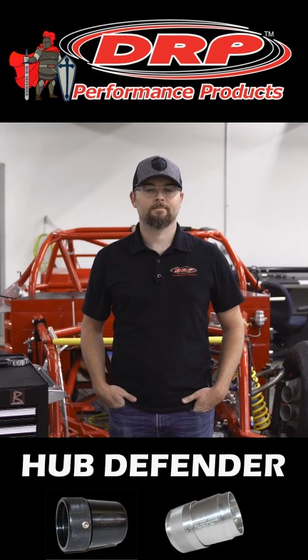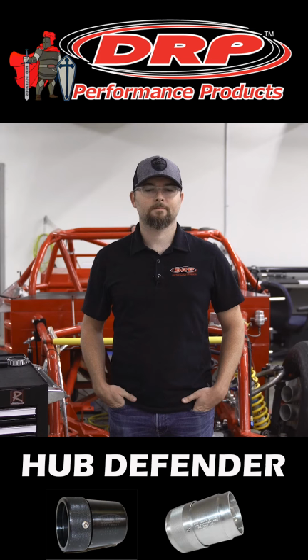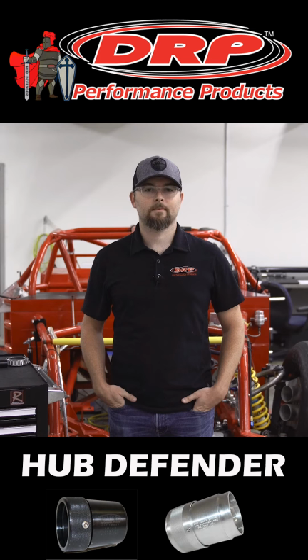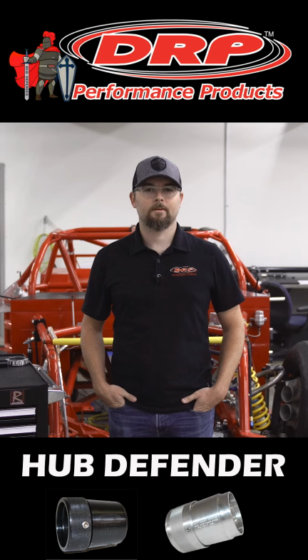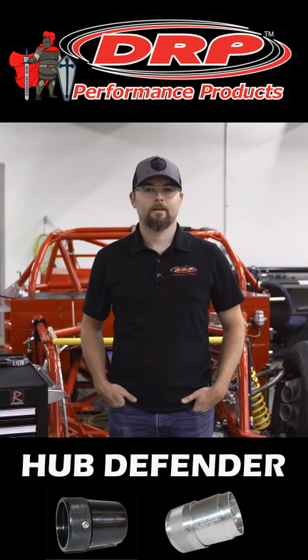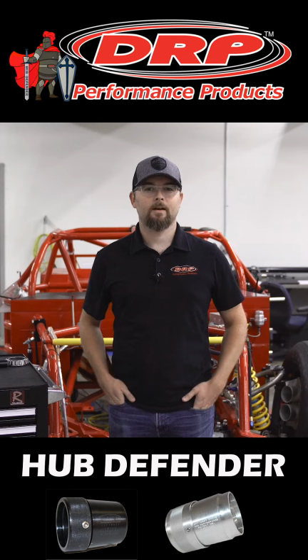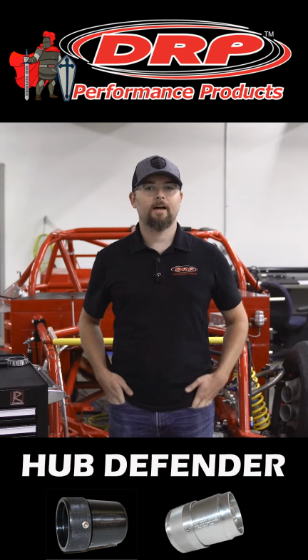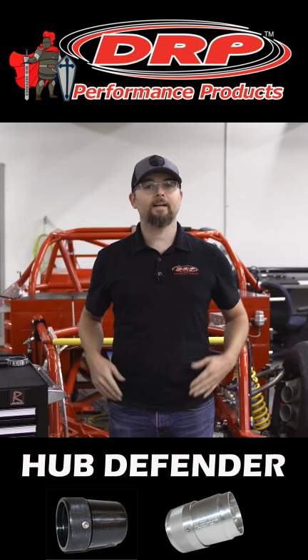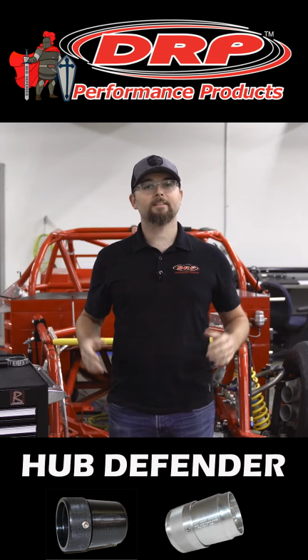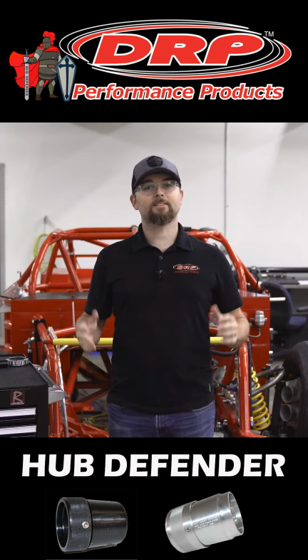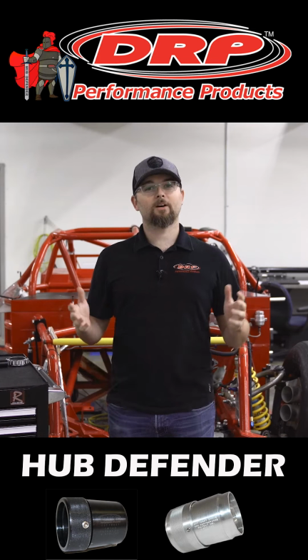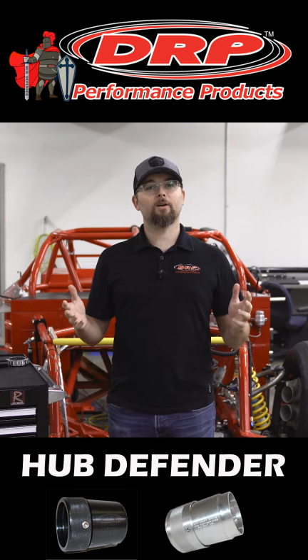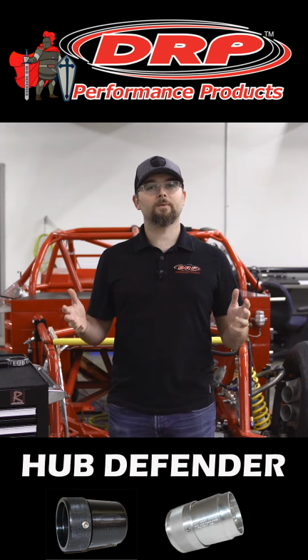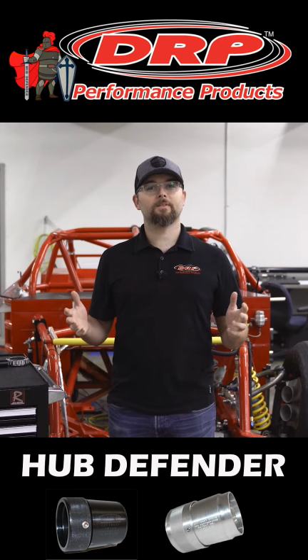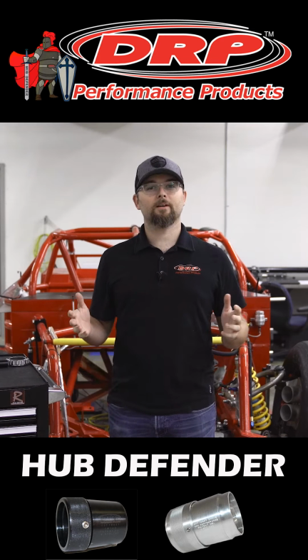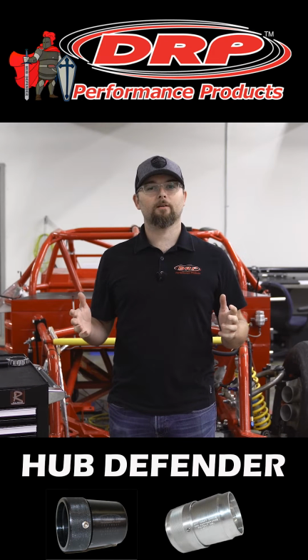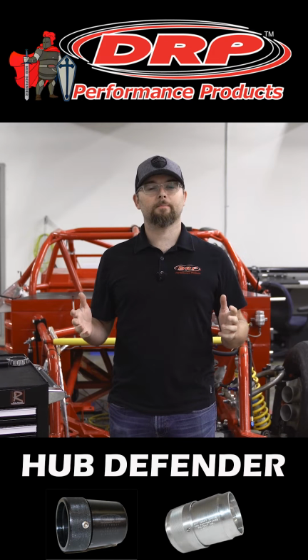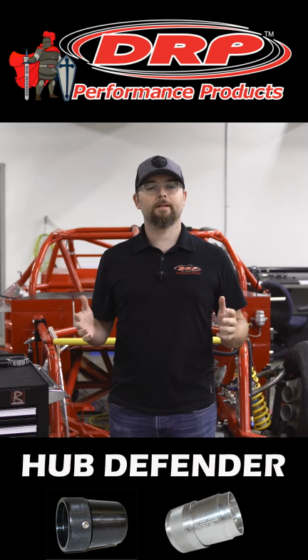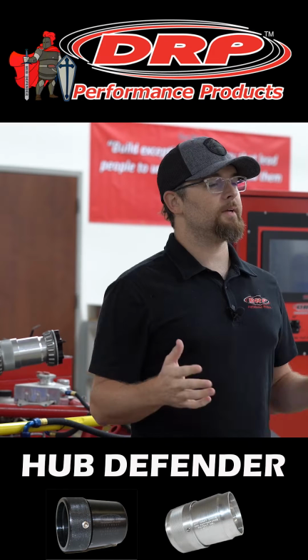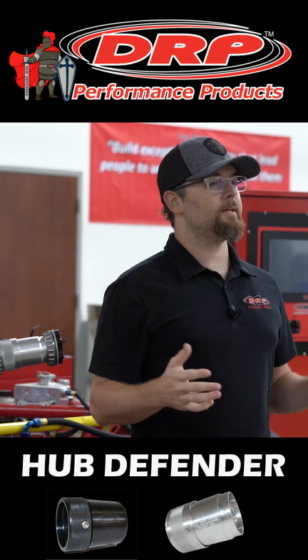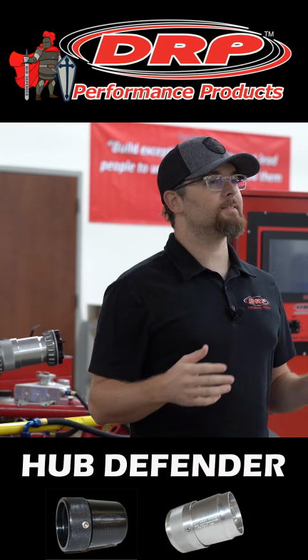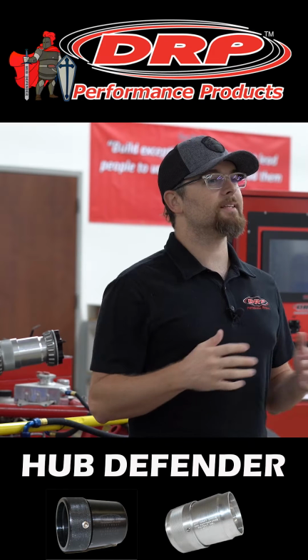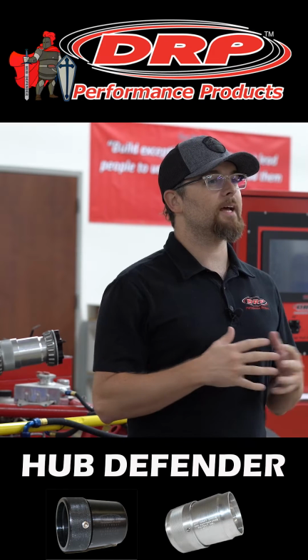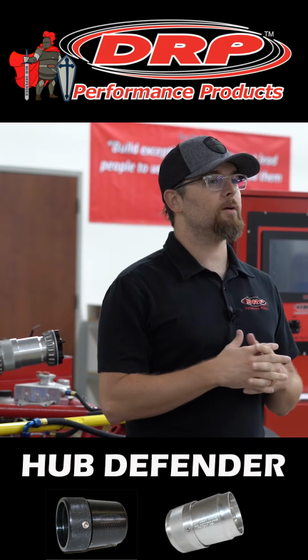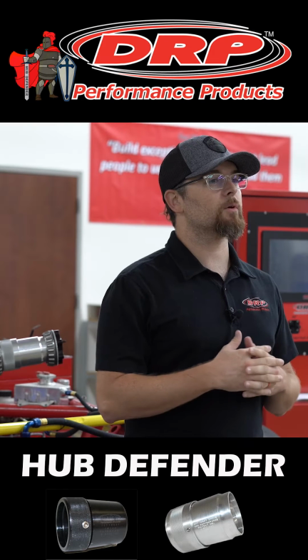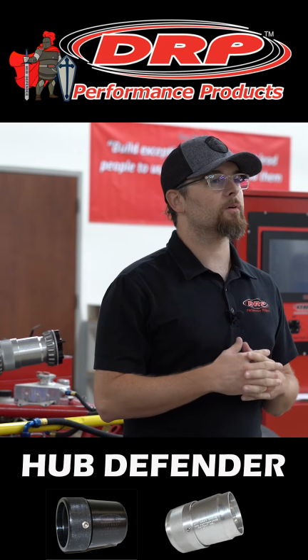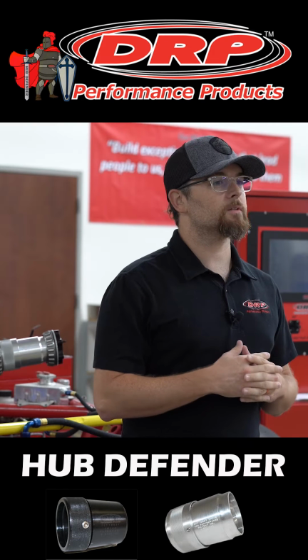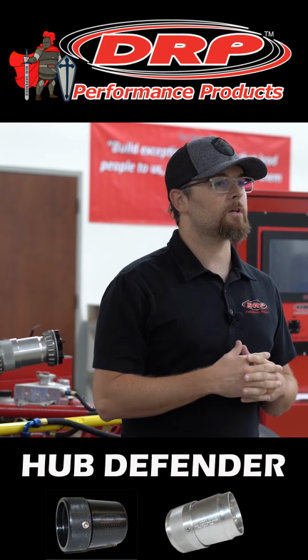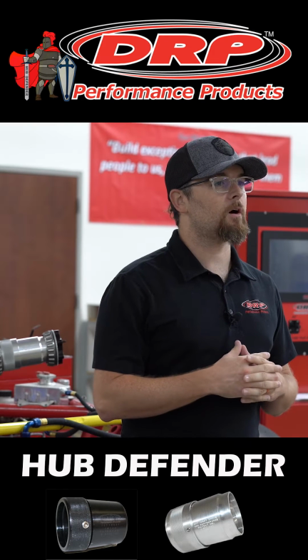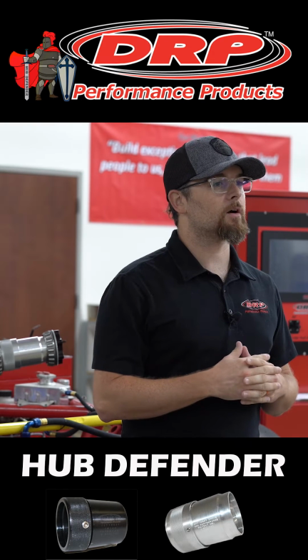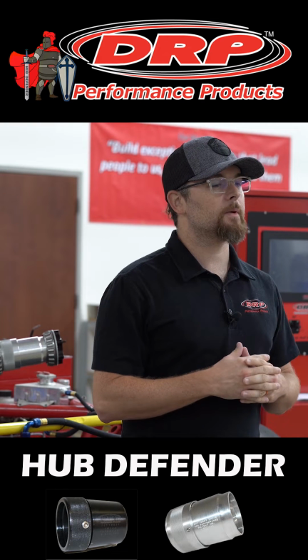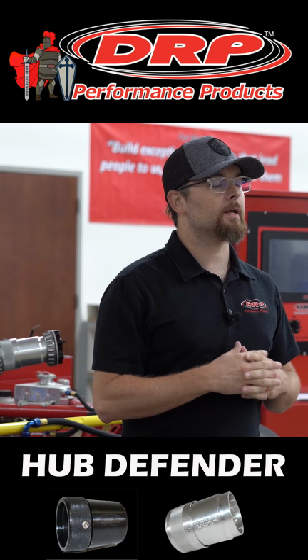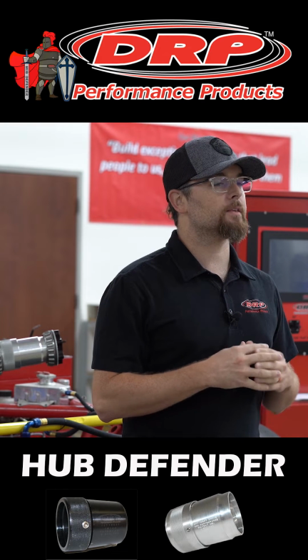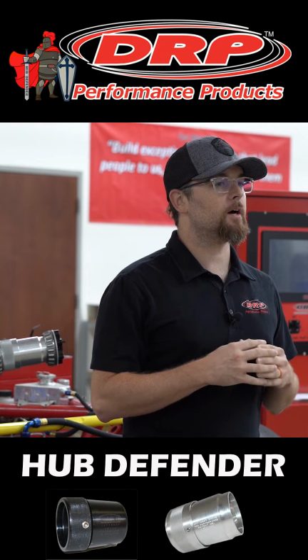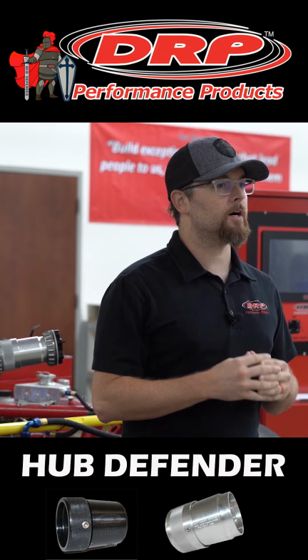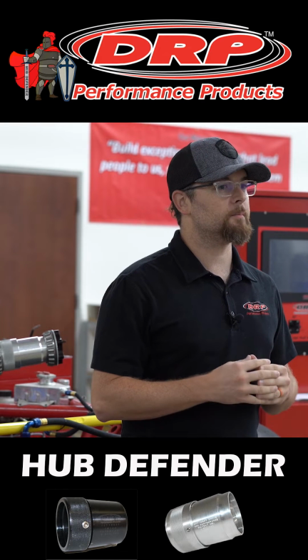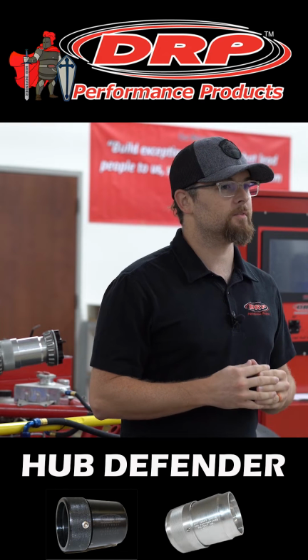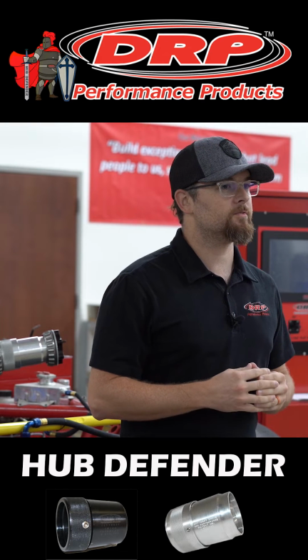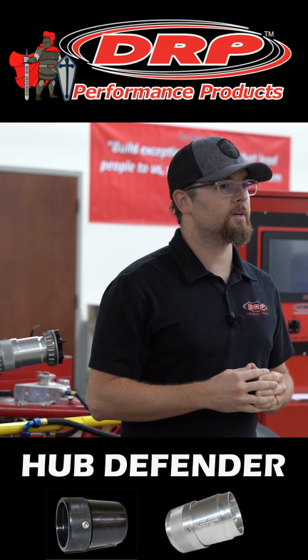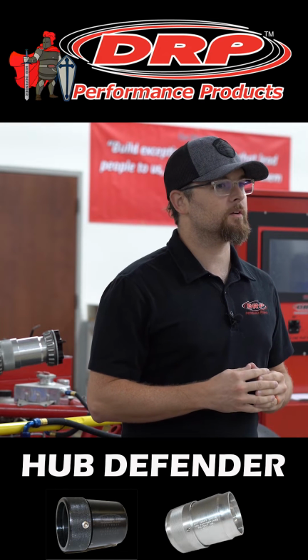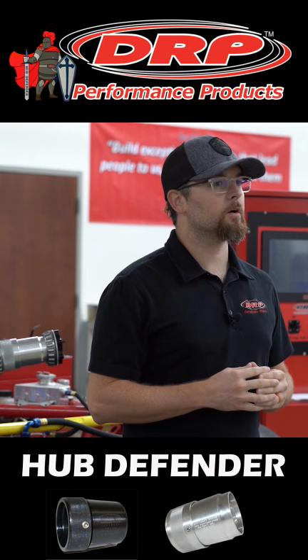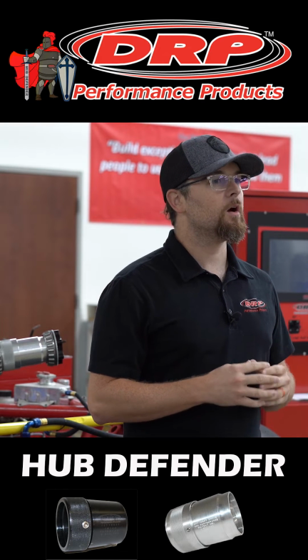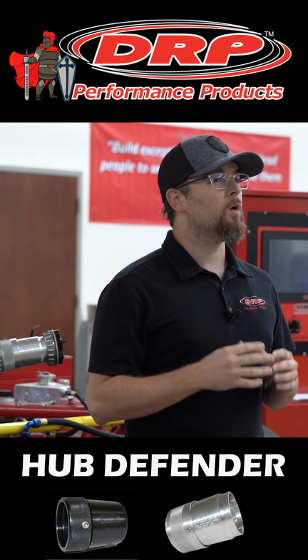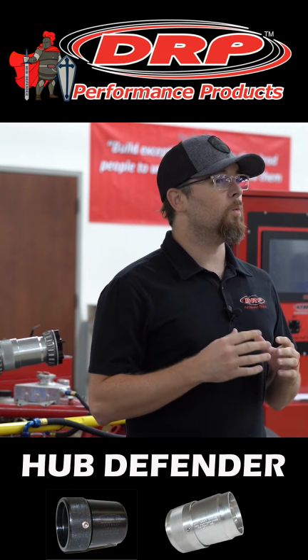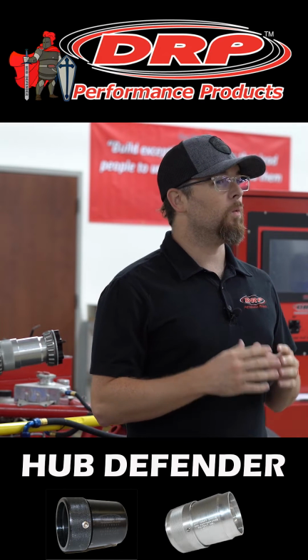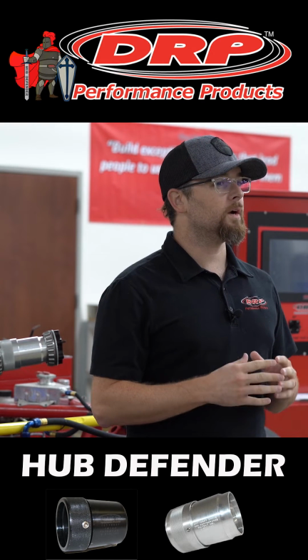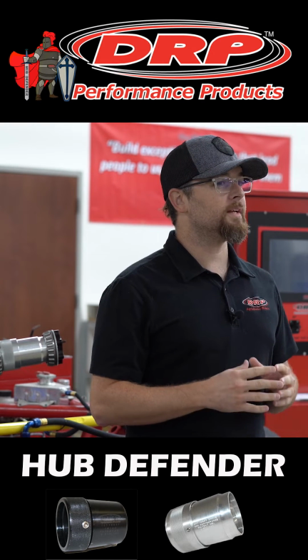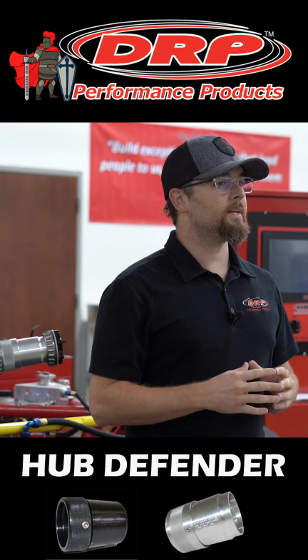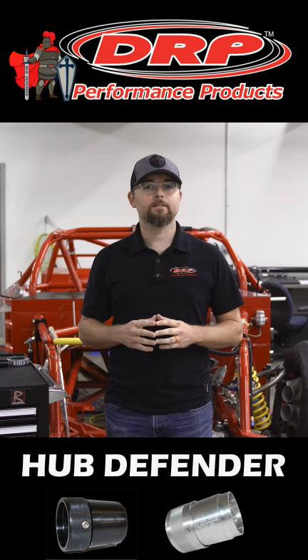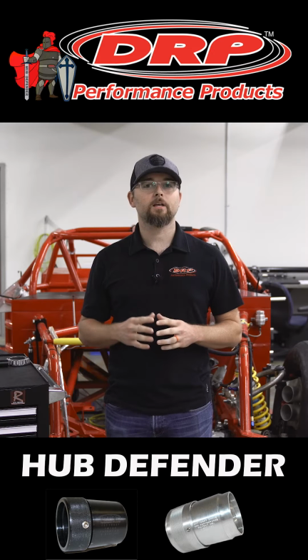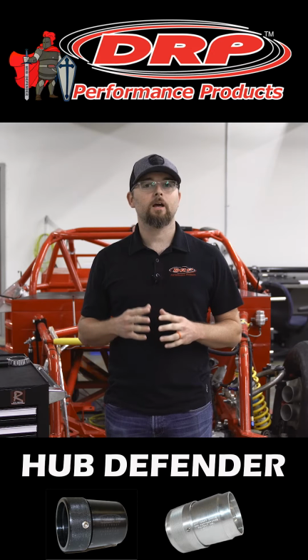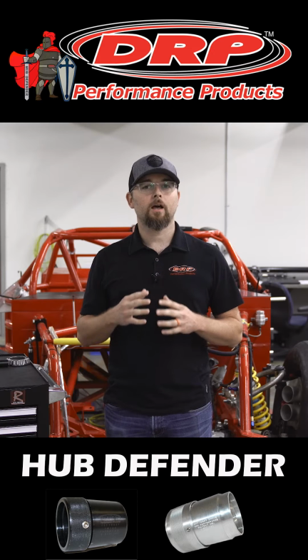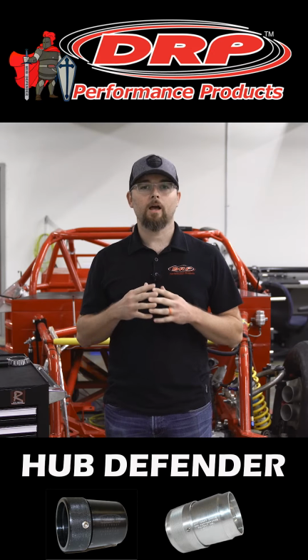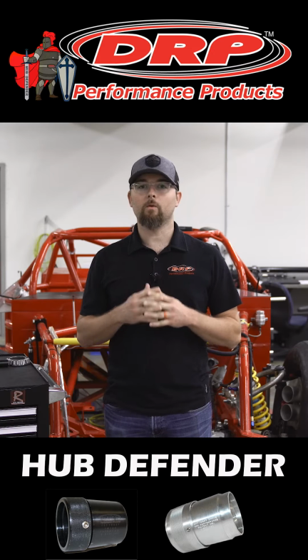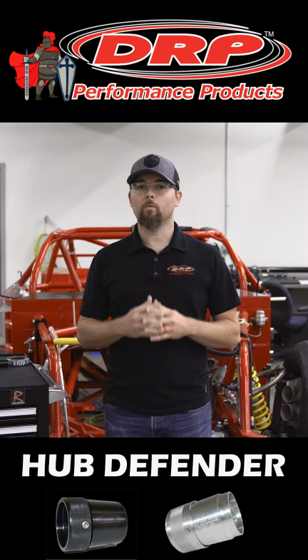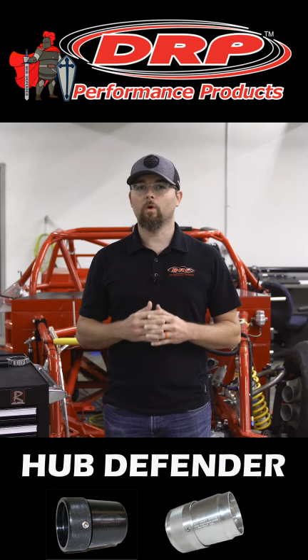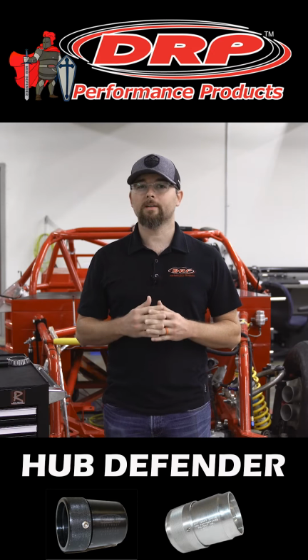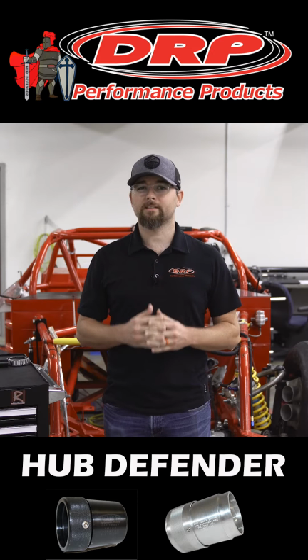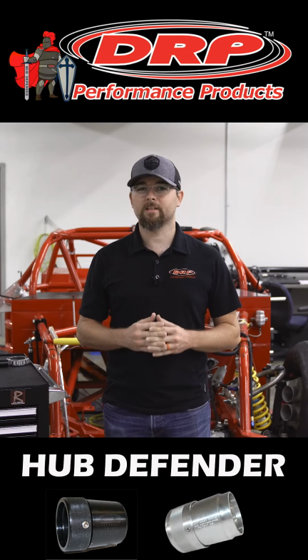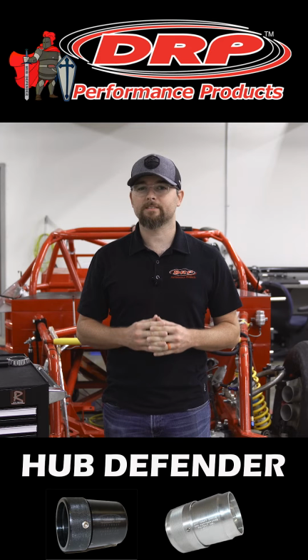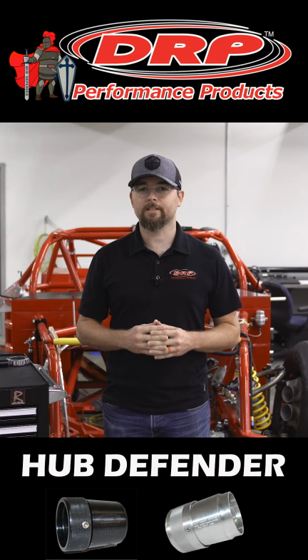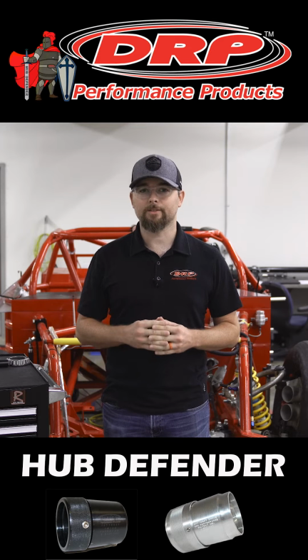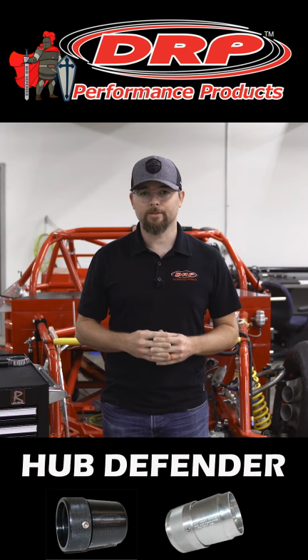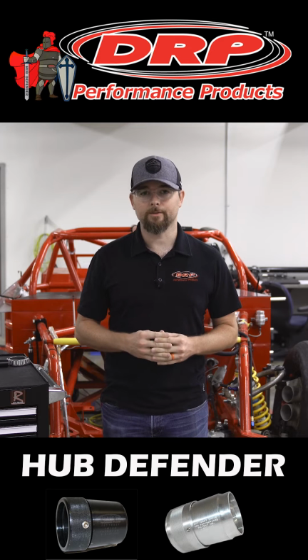Hey, it's Cody with DRP. Today we're going to talk about the Hub Defender — what it is and what does it do.